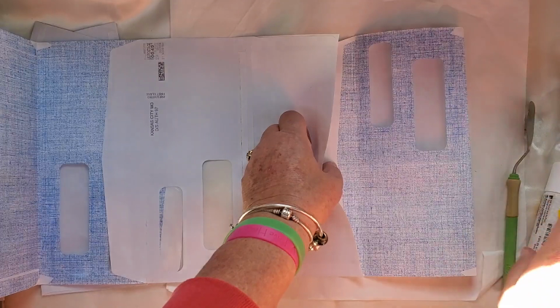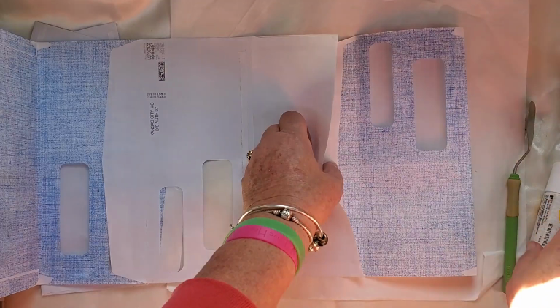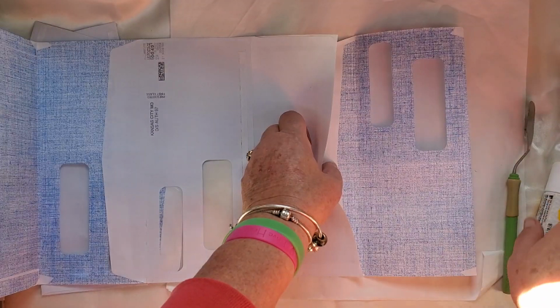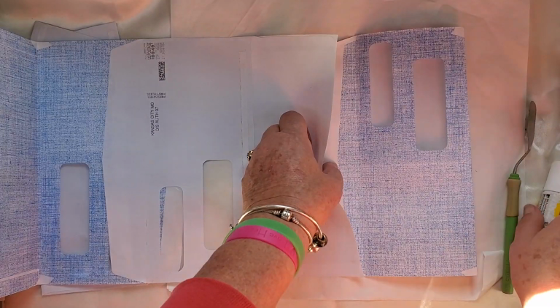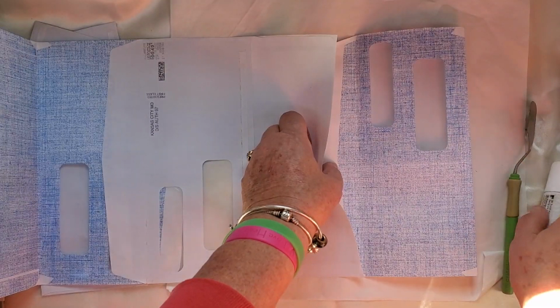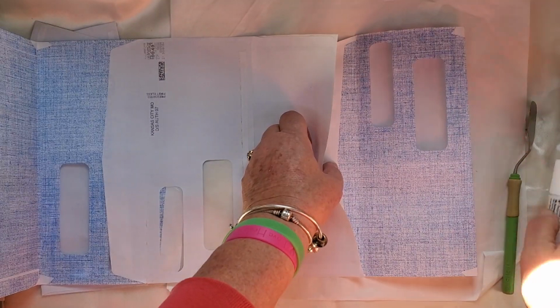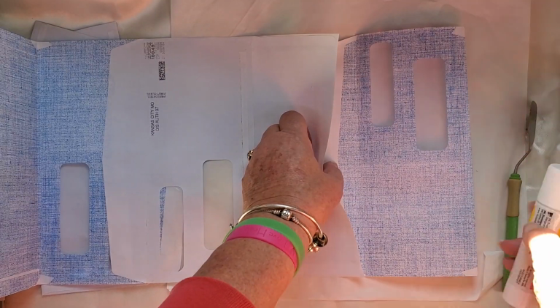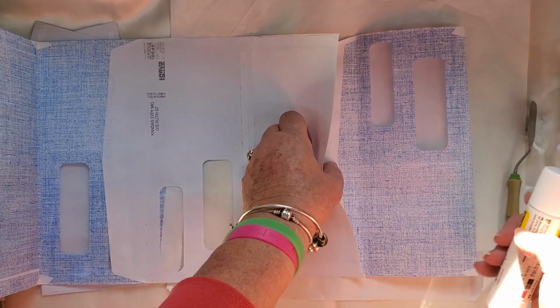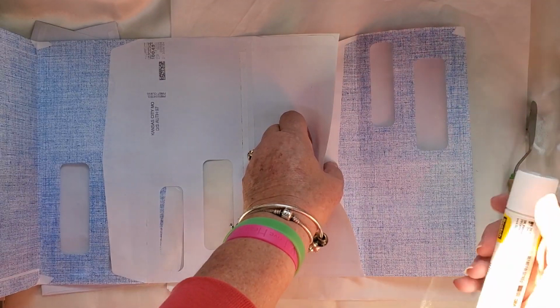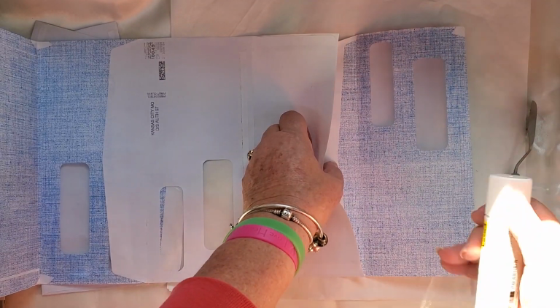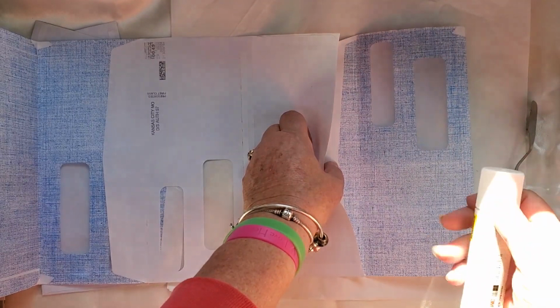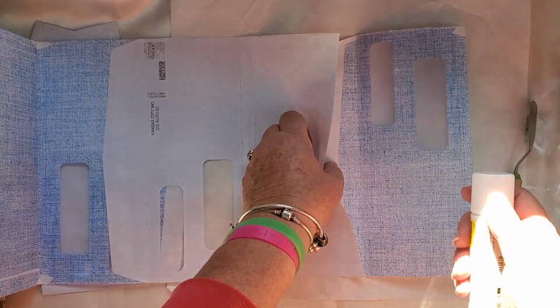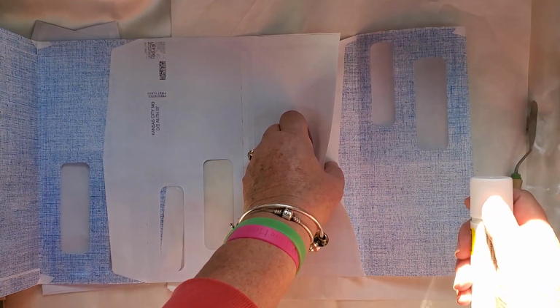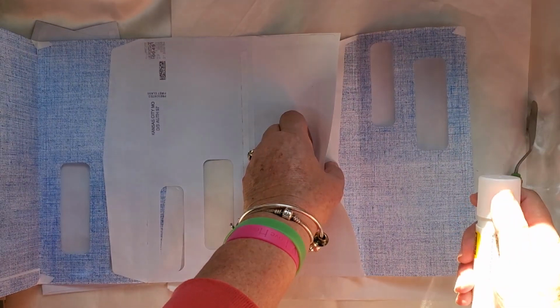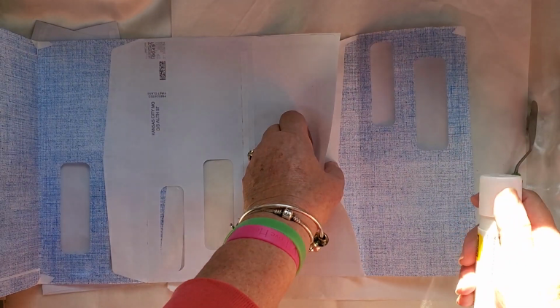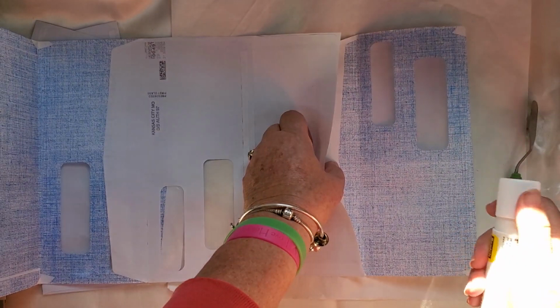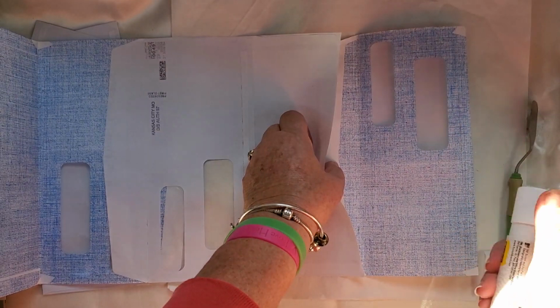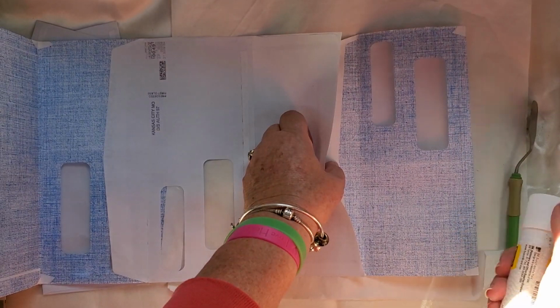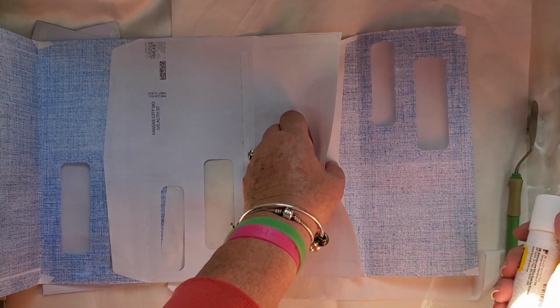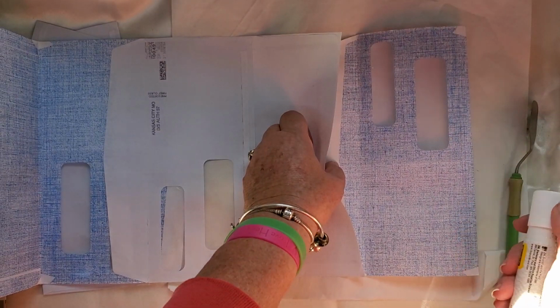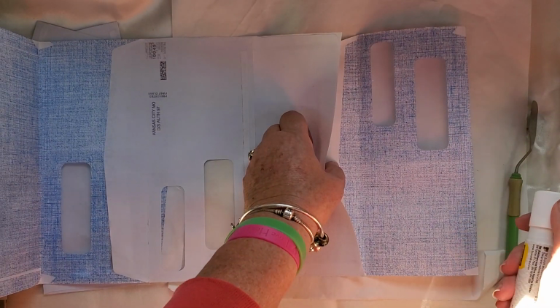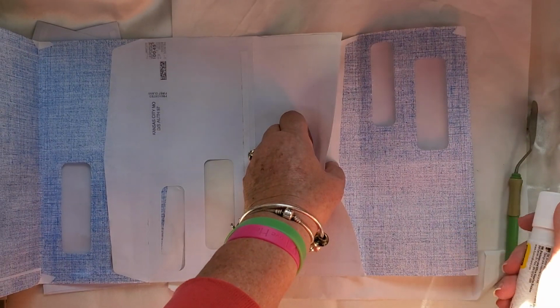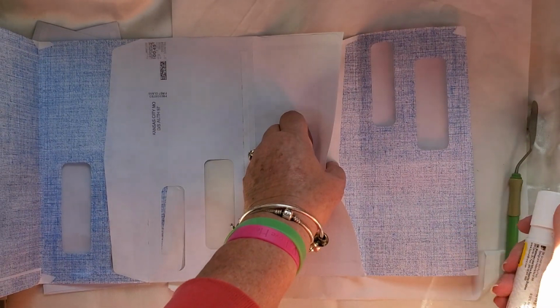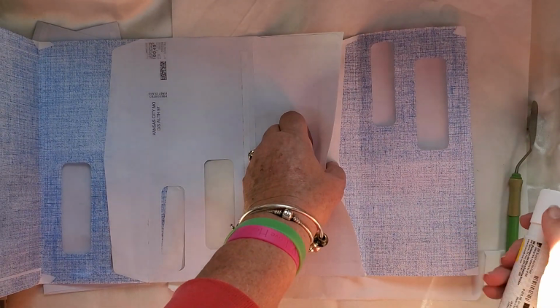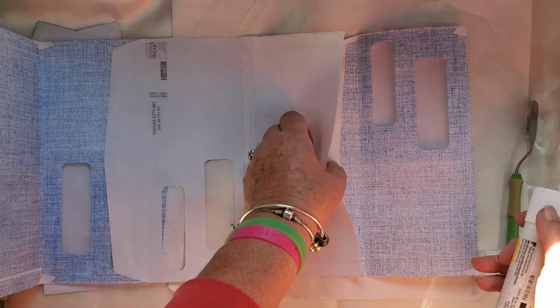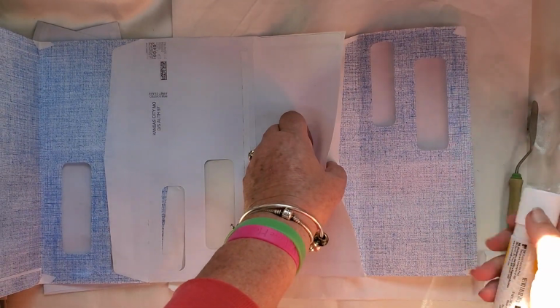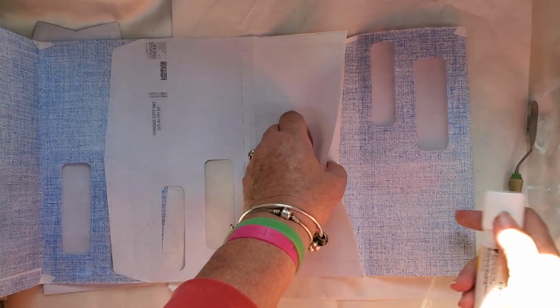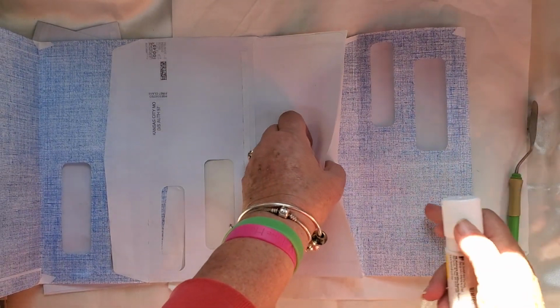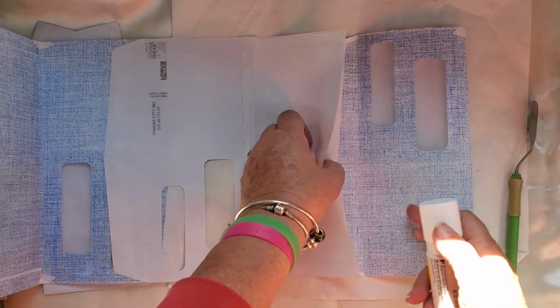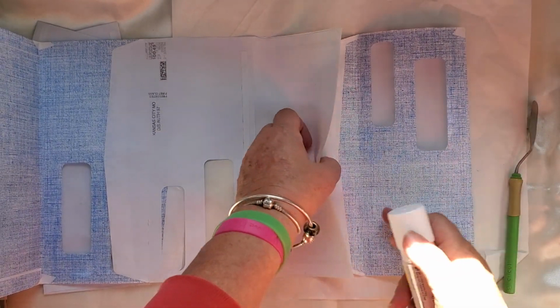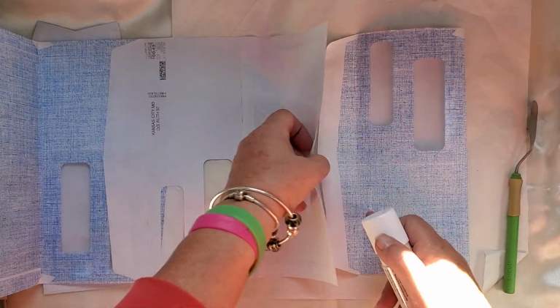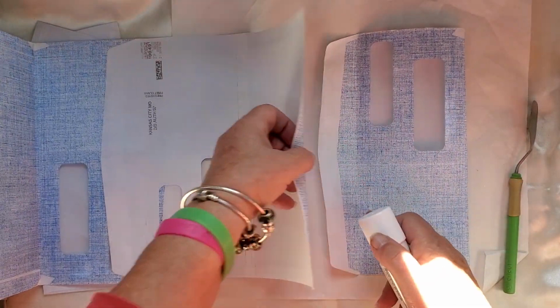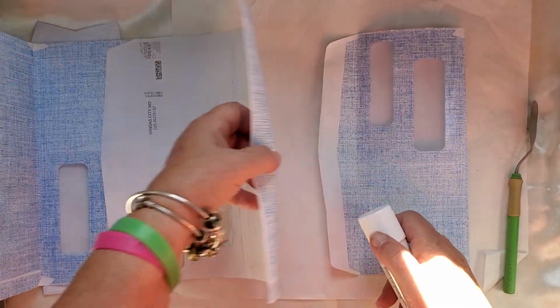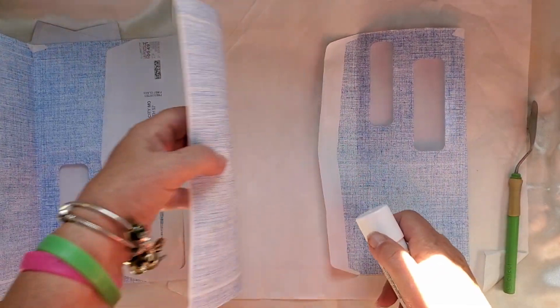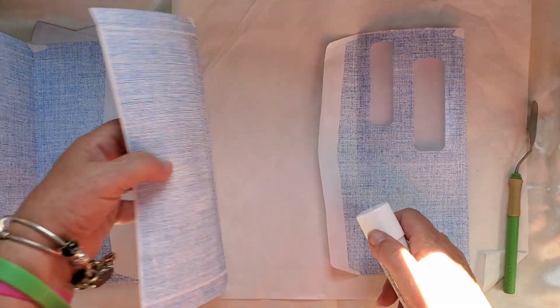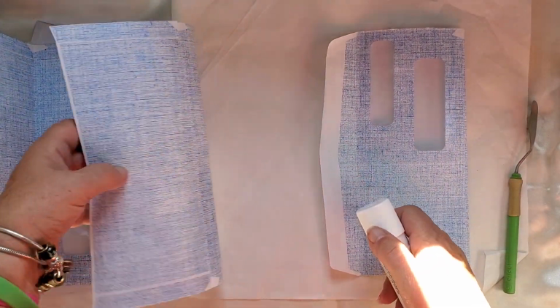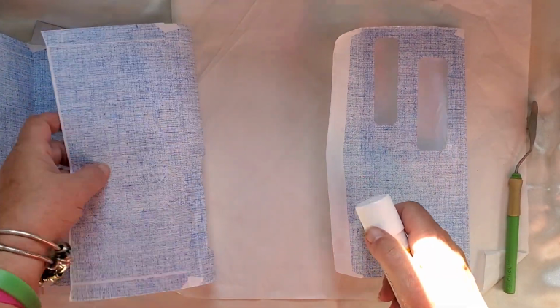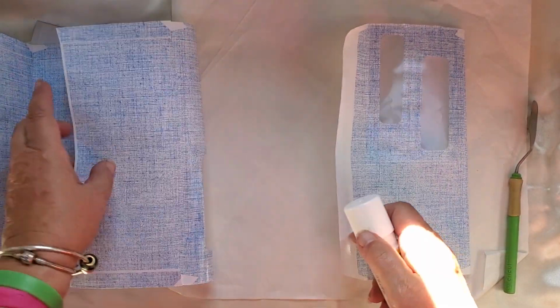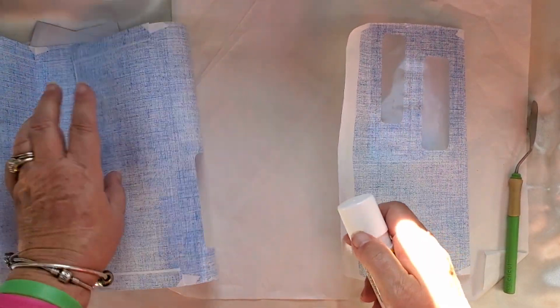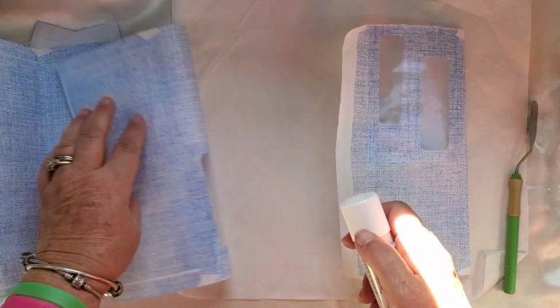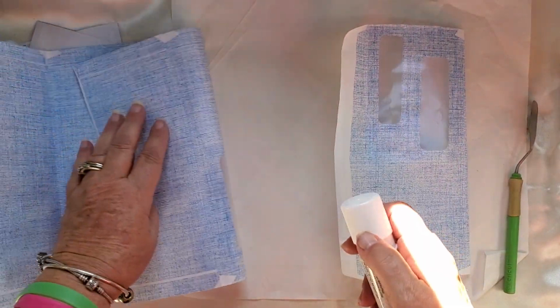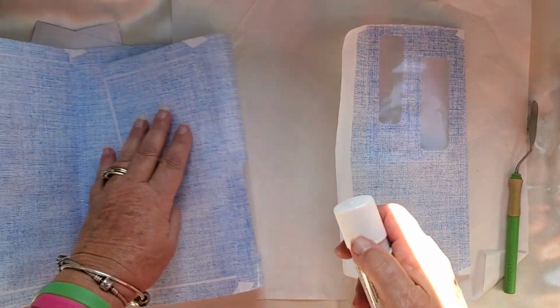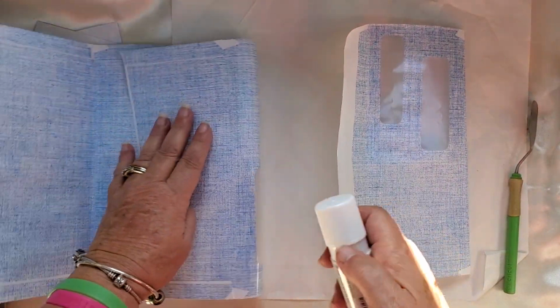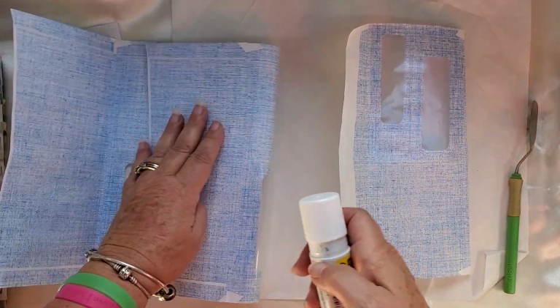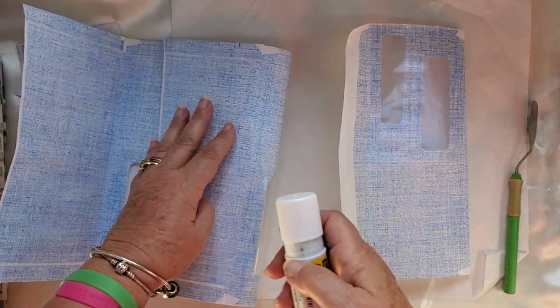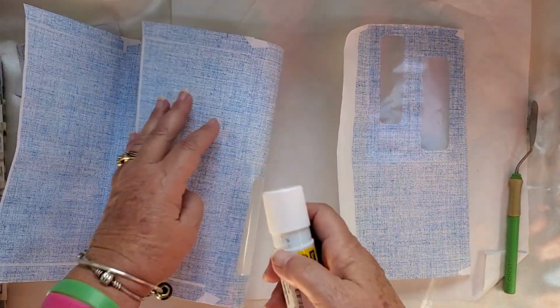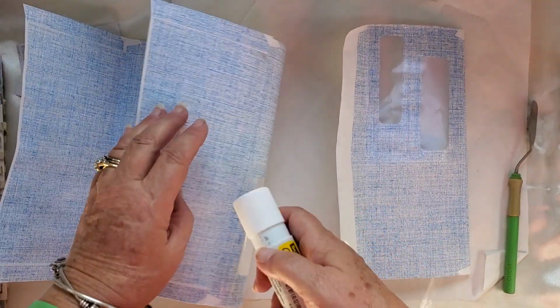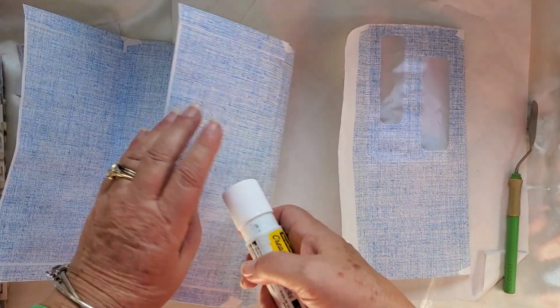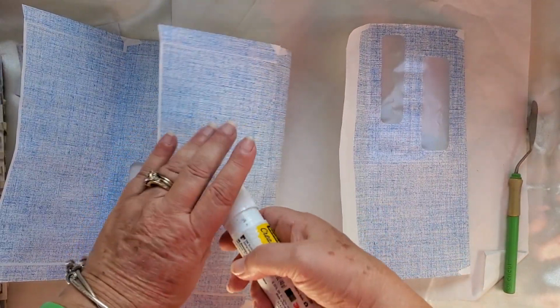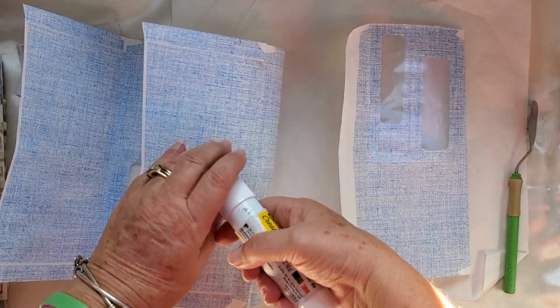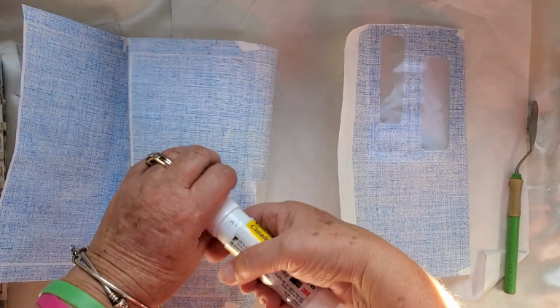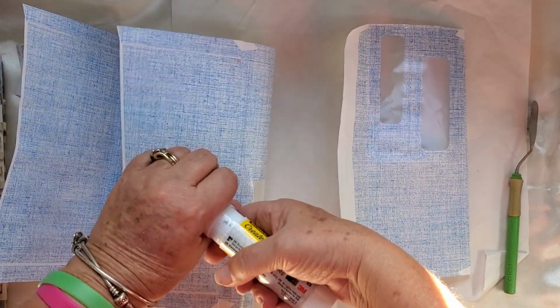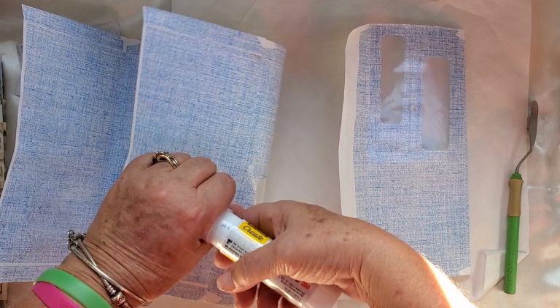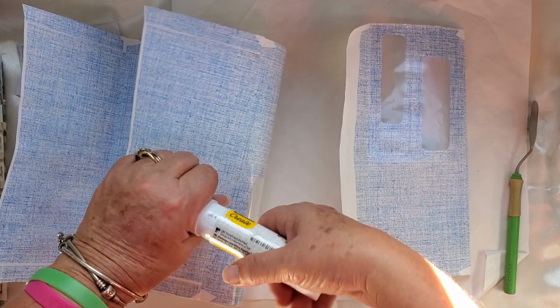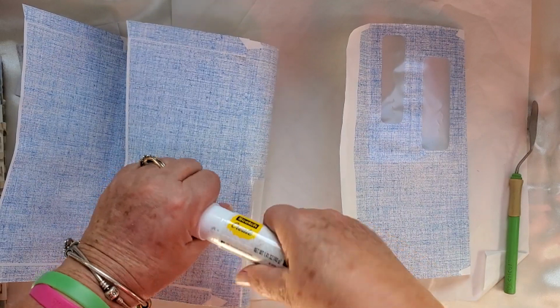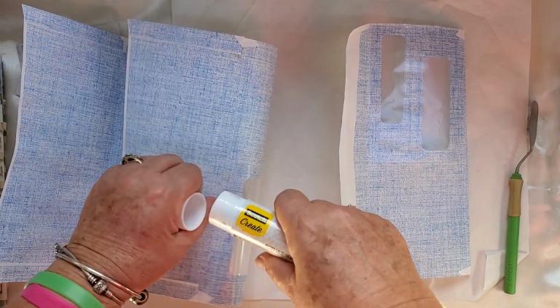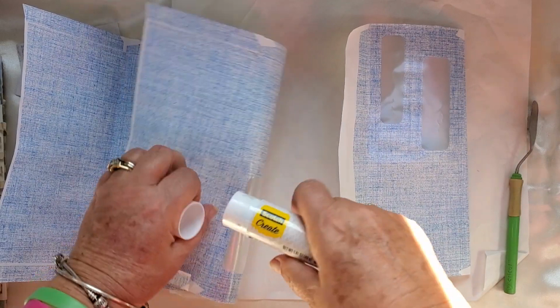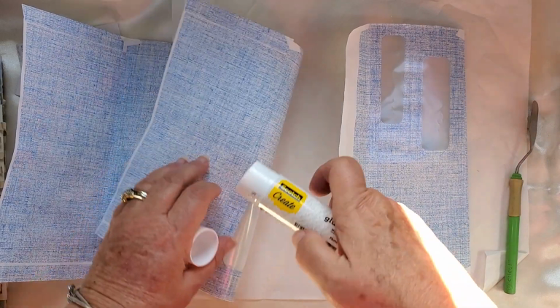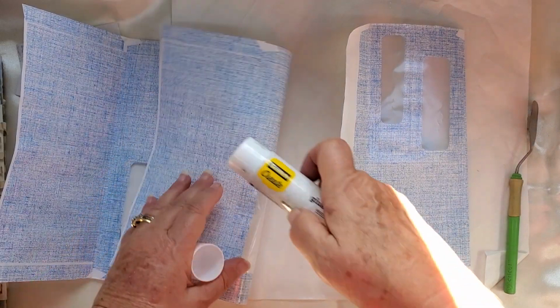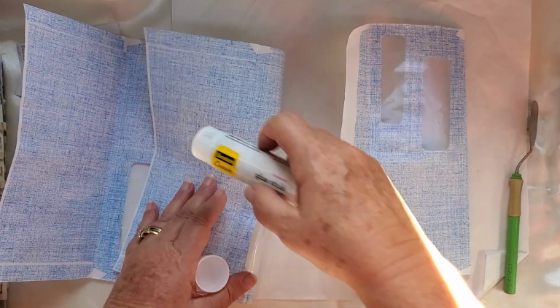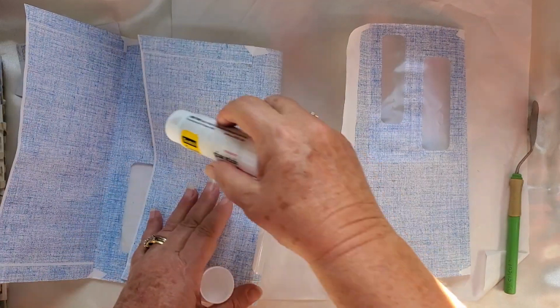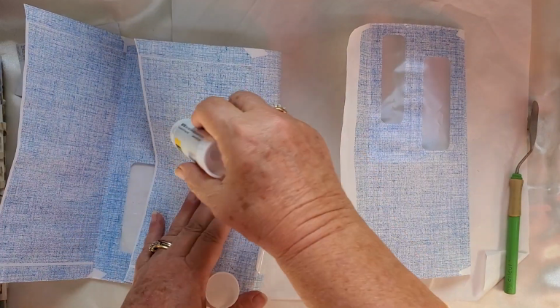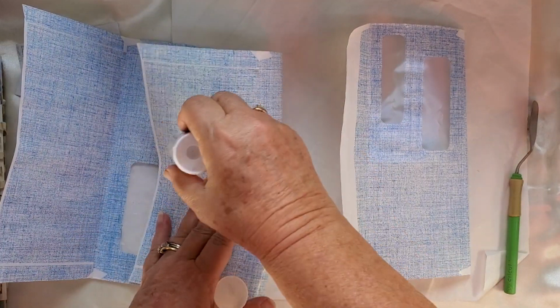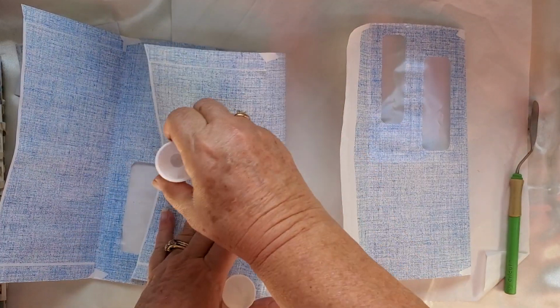I'm gonna lift this up, fold this back, and just follow along this crease.